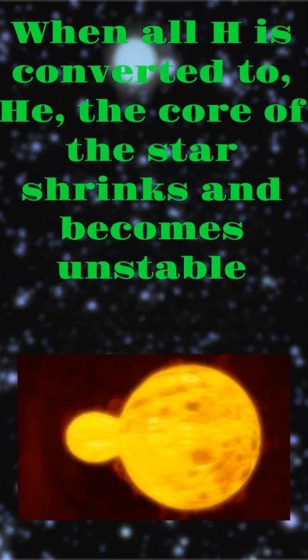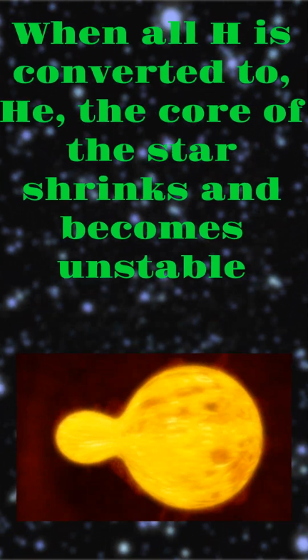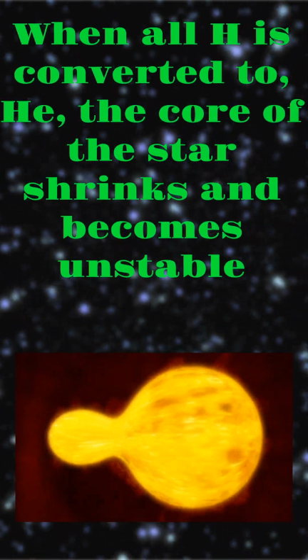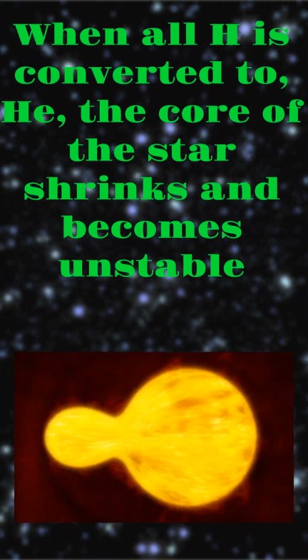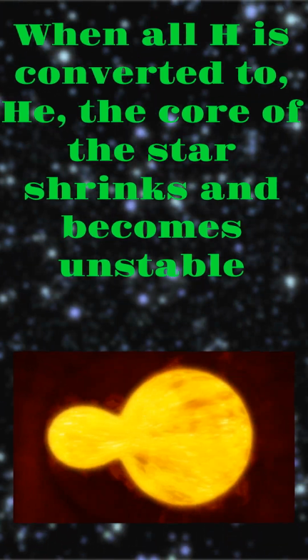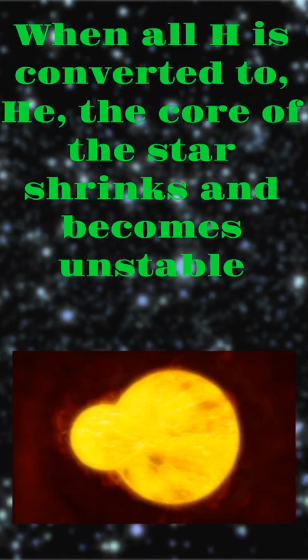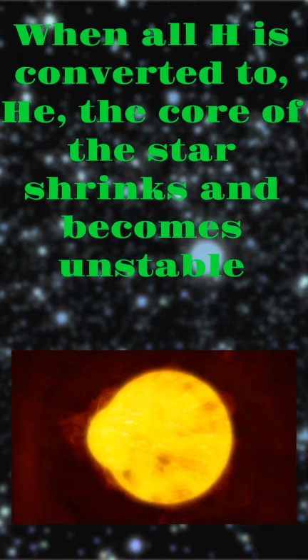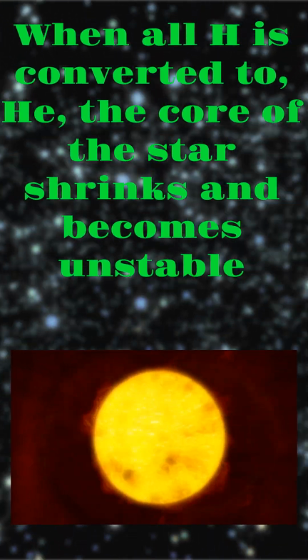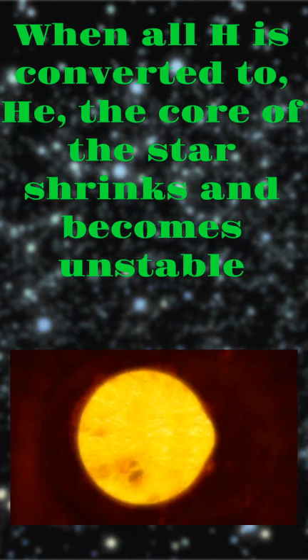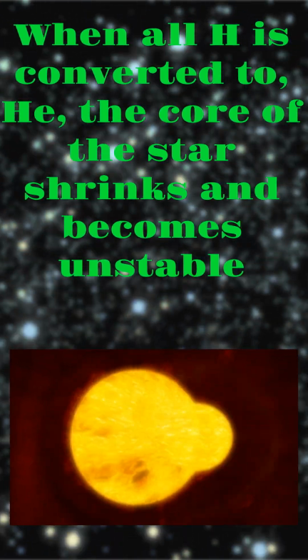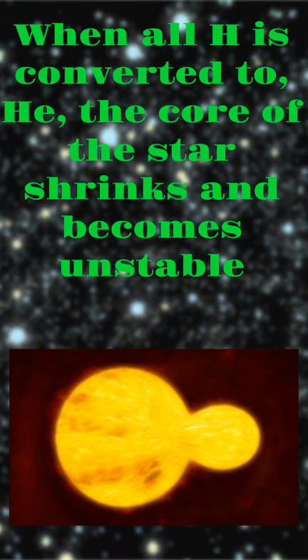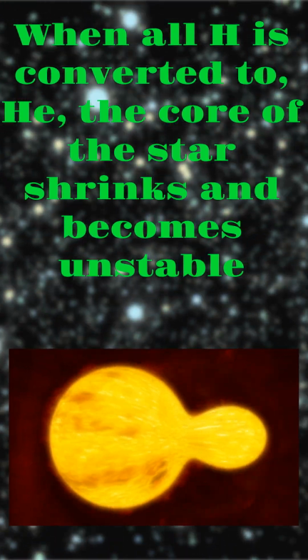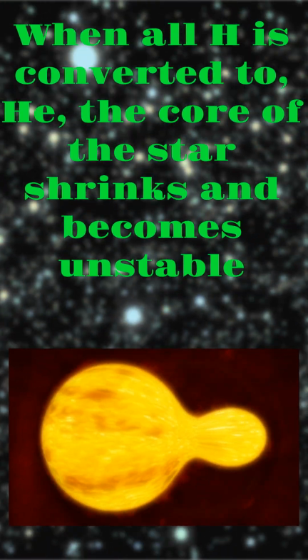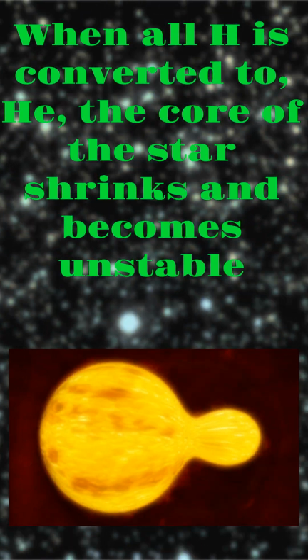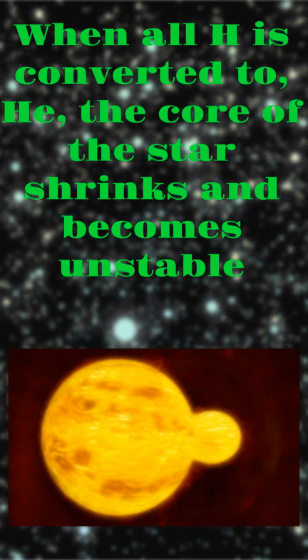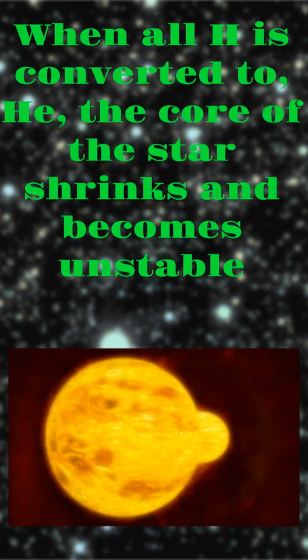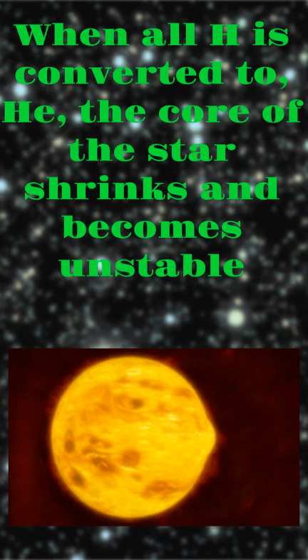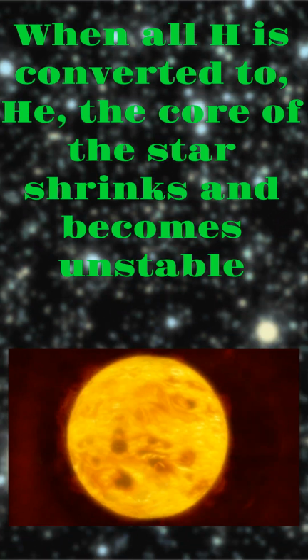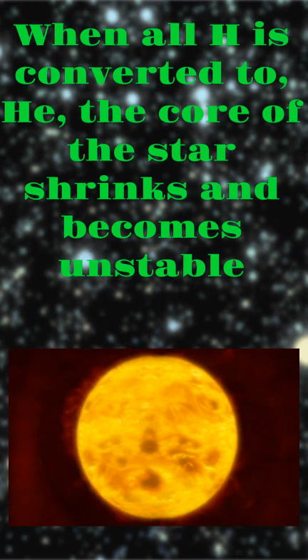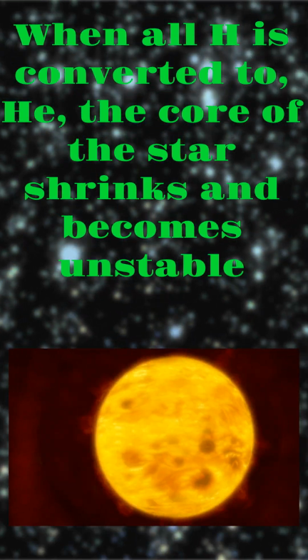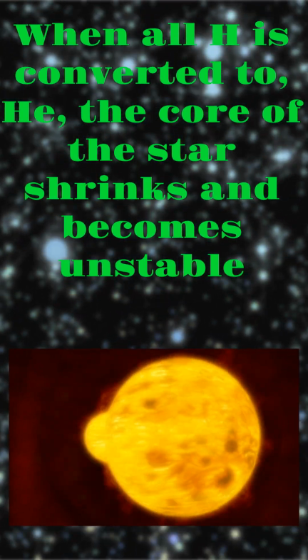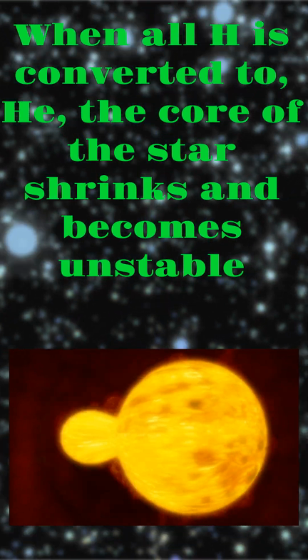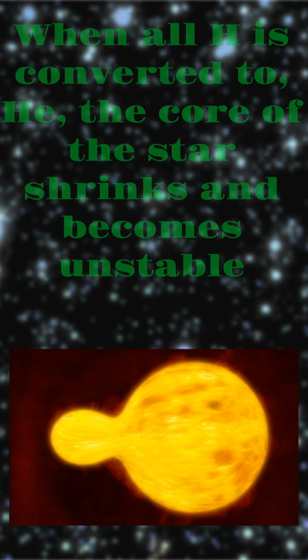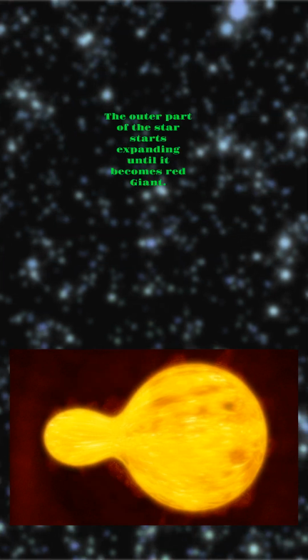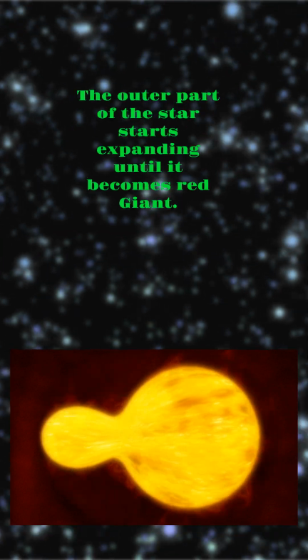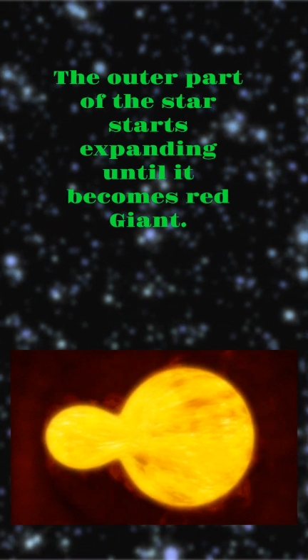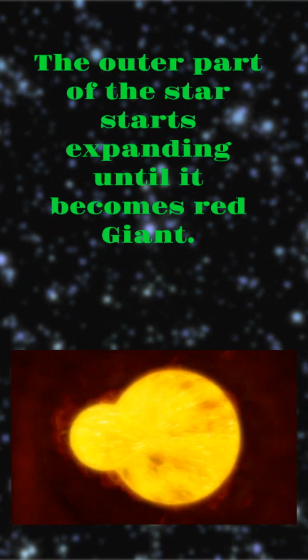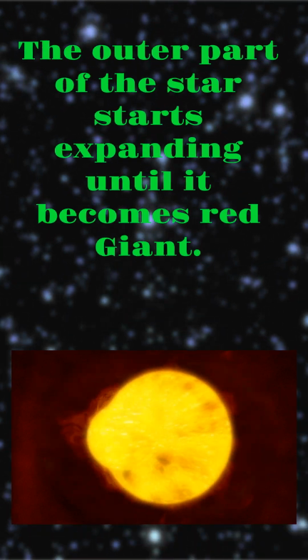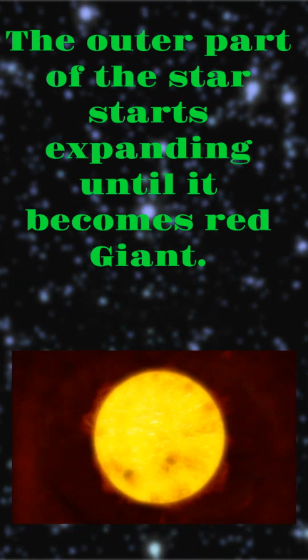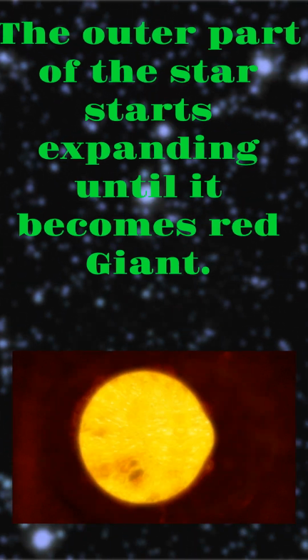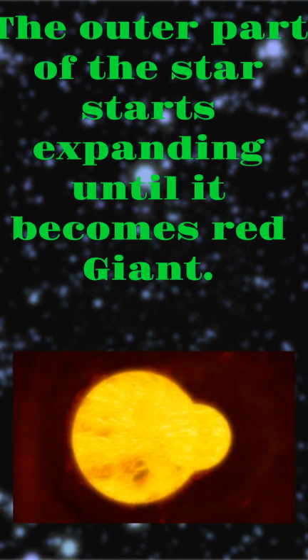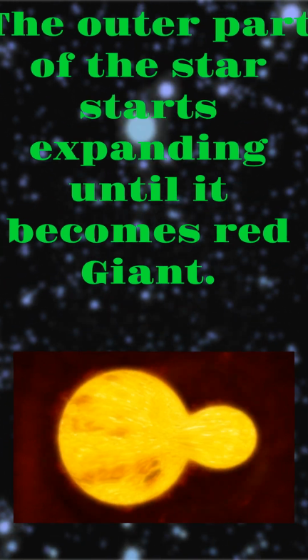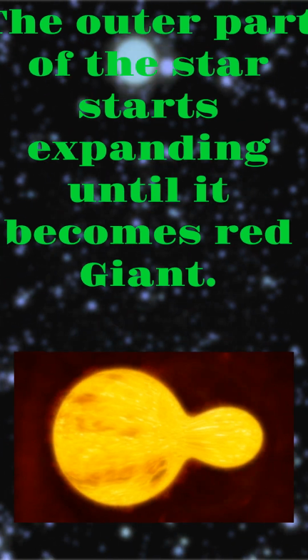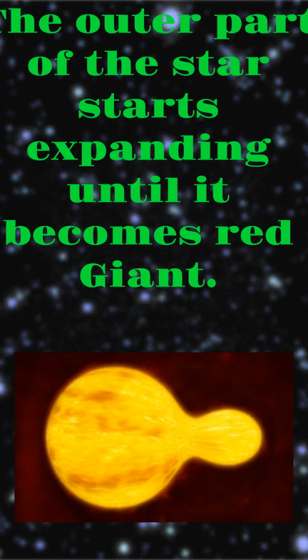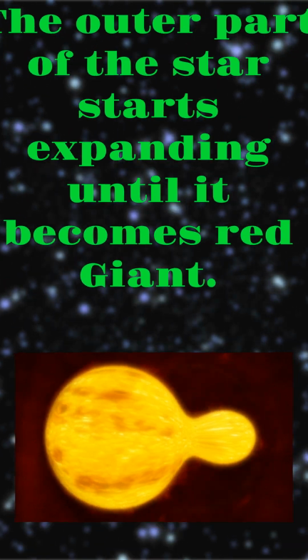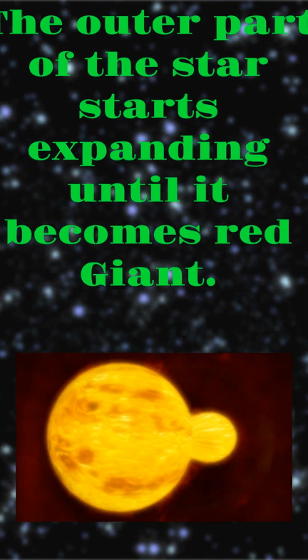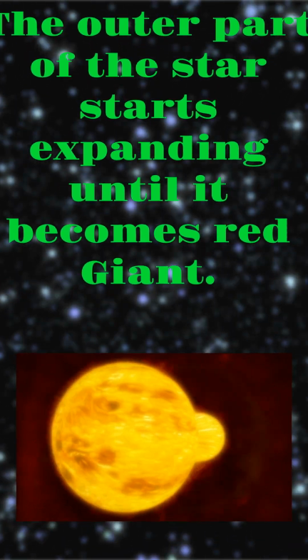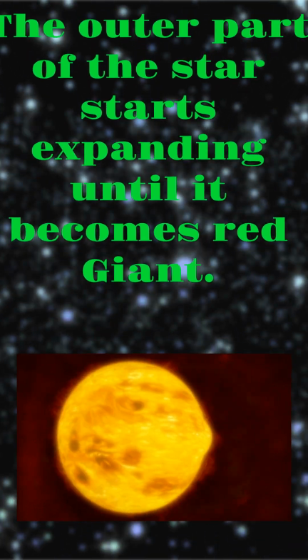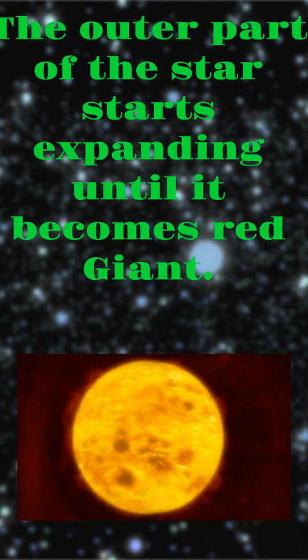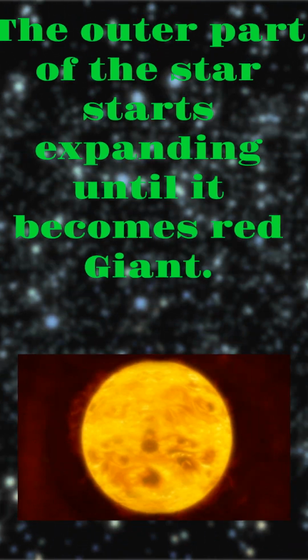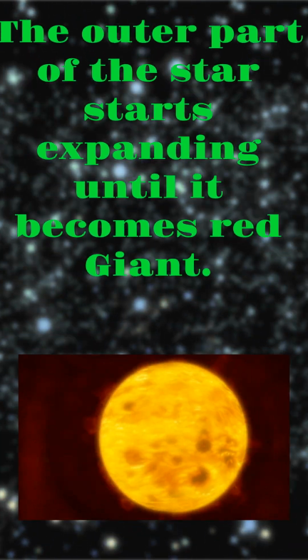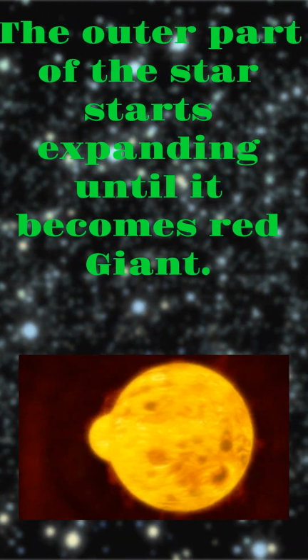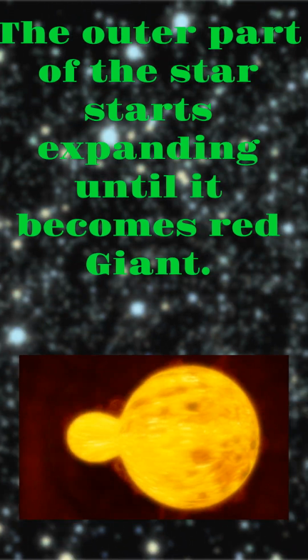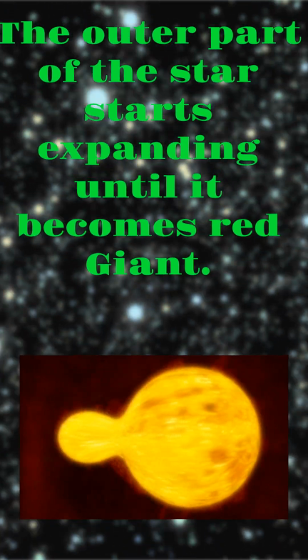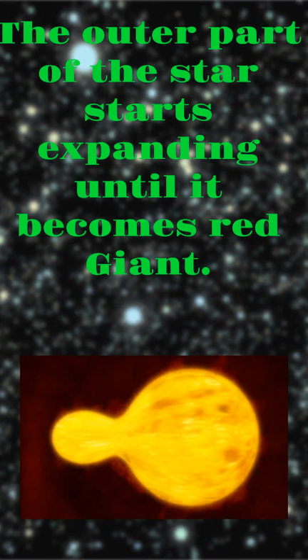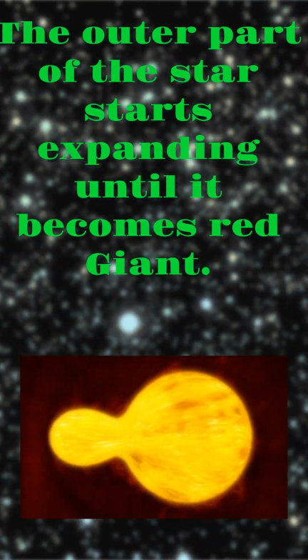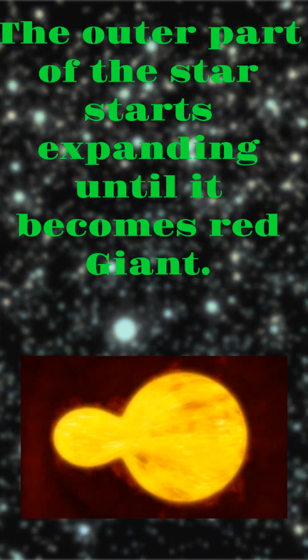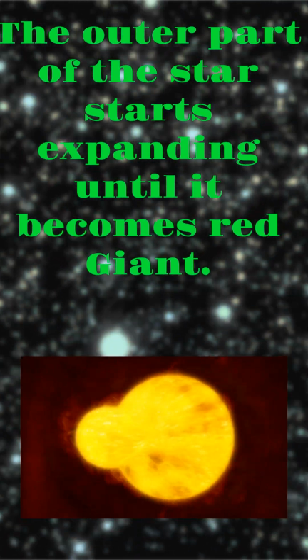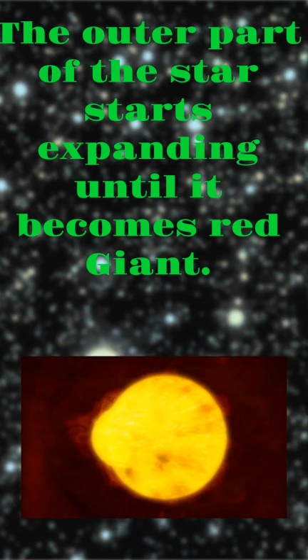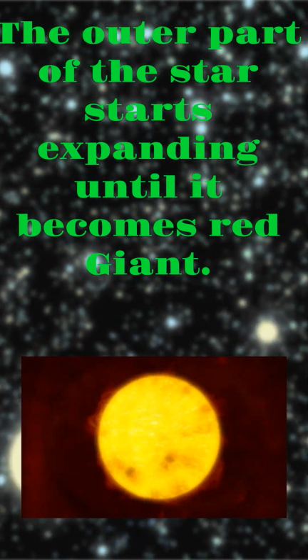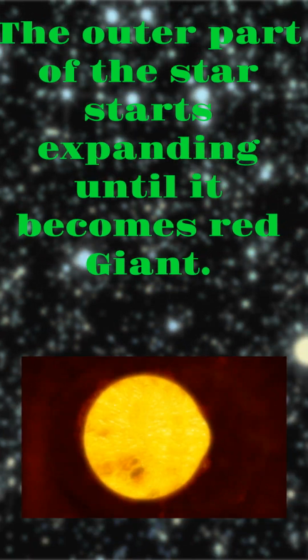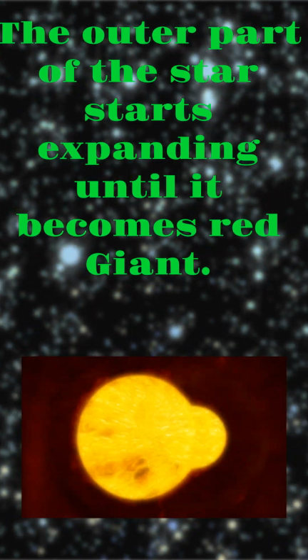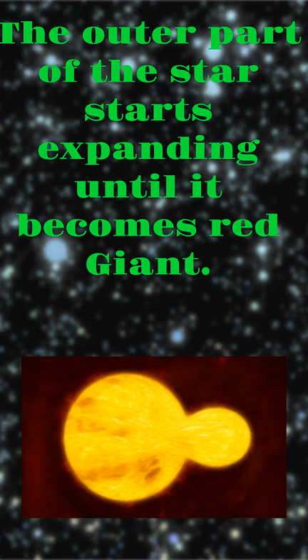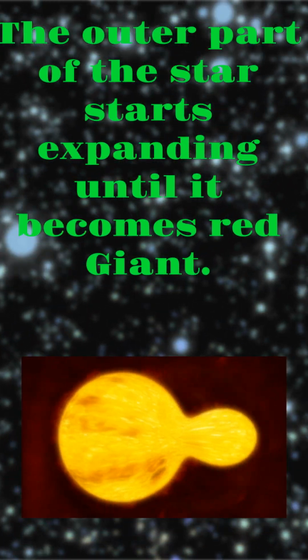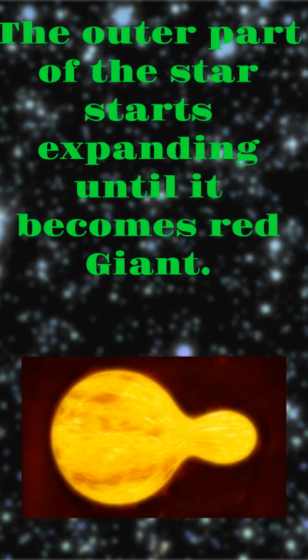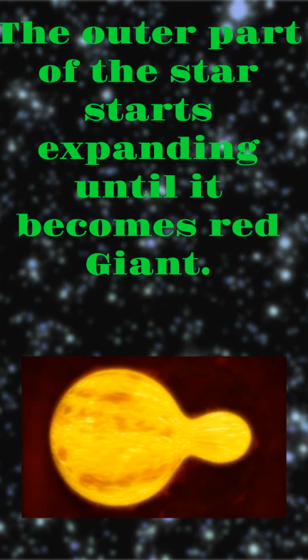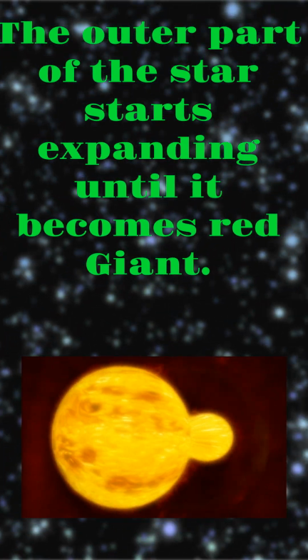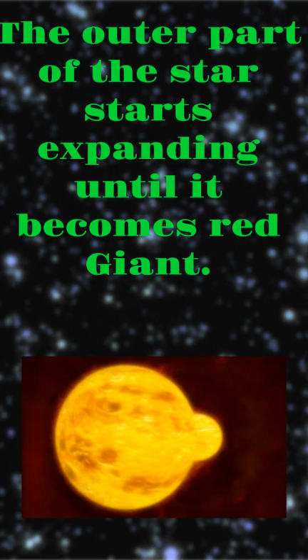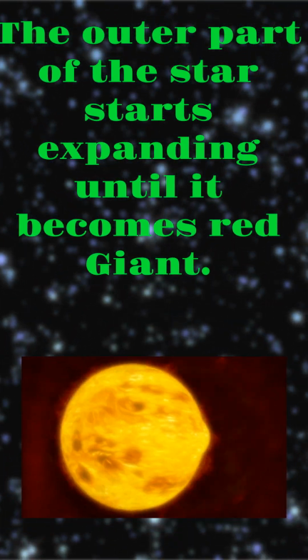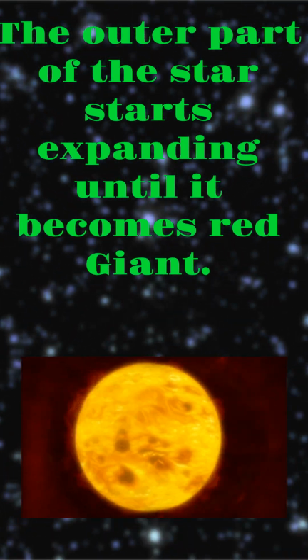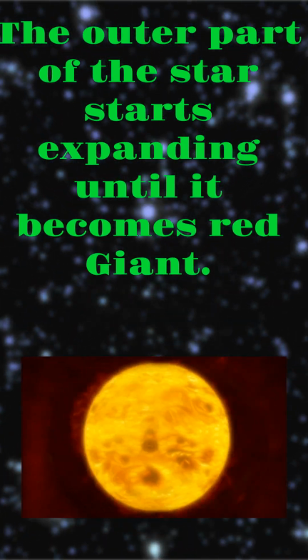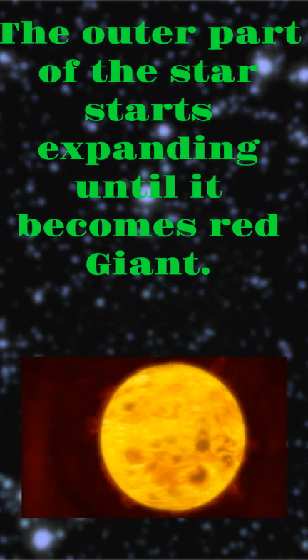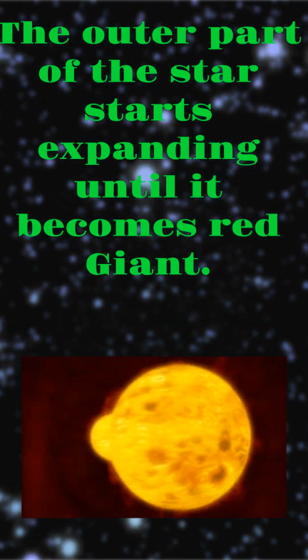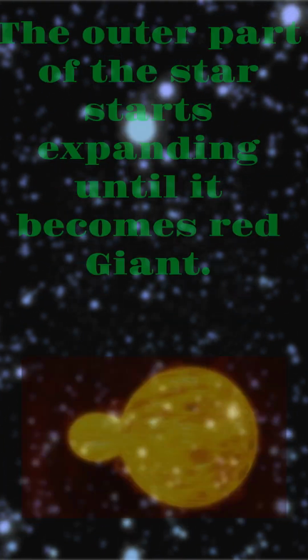the core of the star shrinks and becomes unstable. The outer part of the star starts expanding until it becomes a red giant.